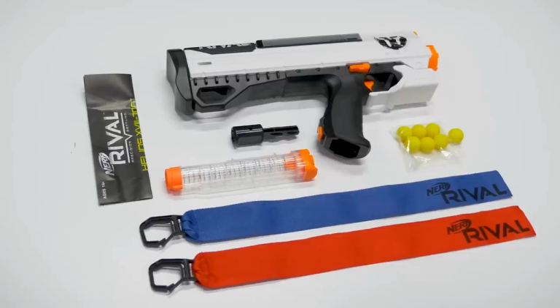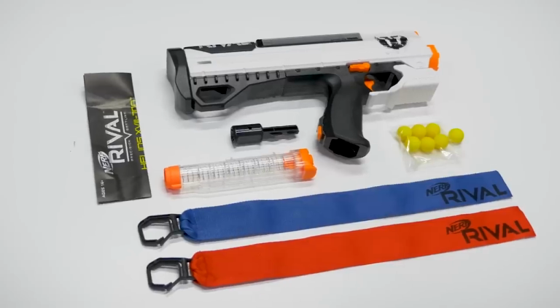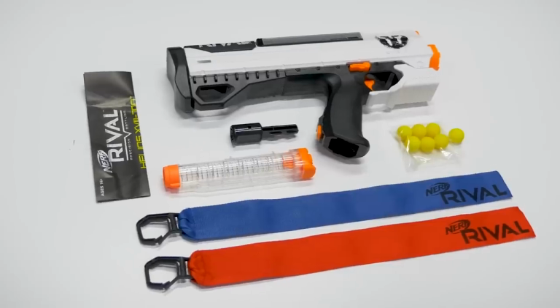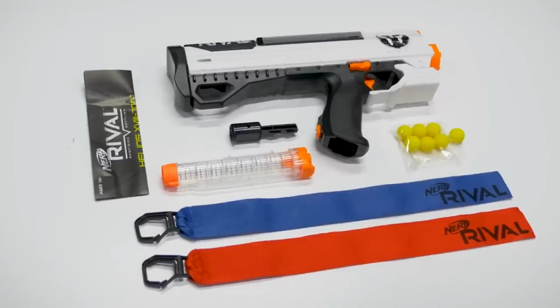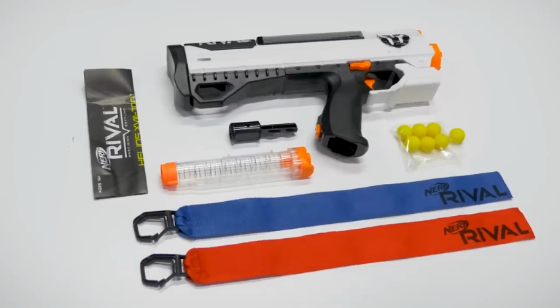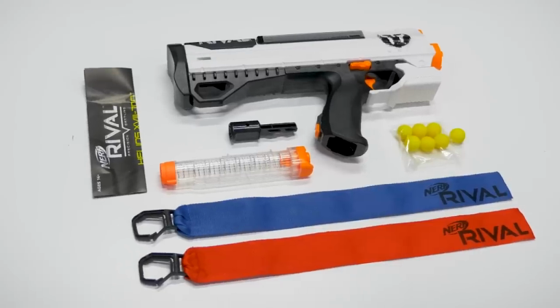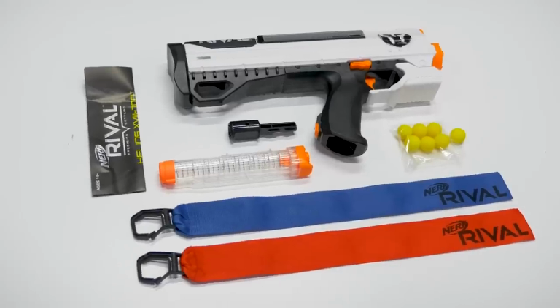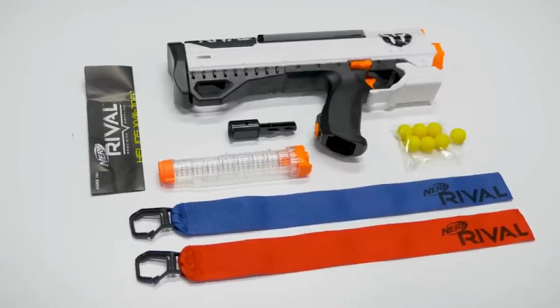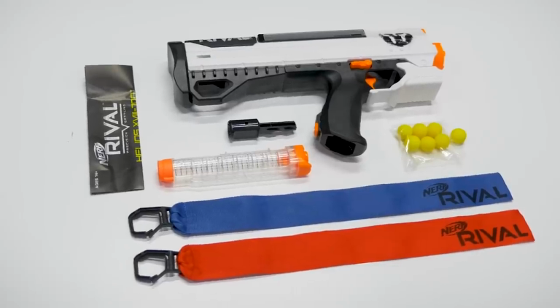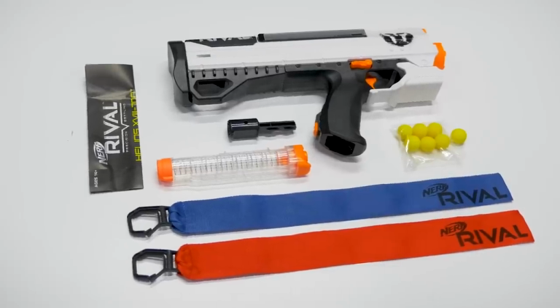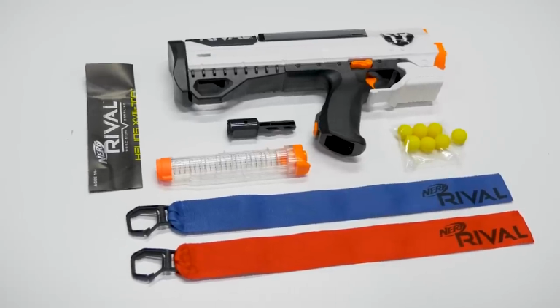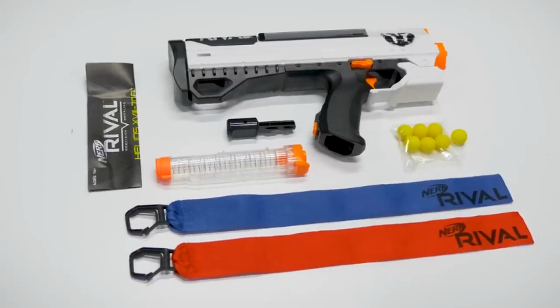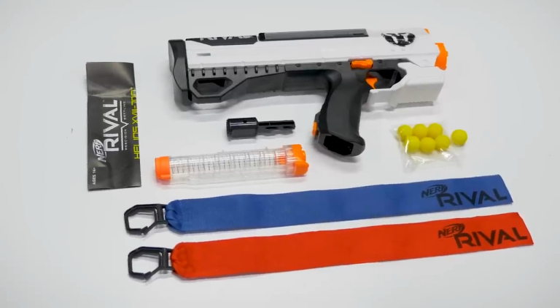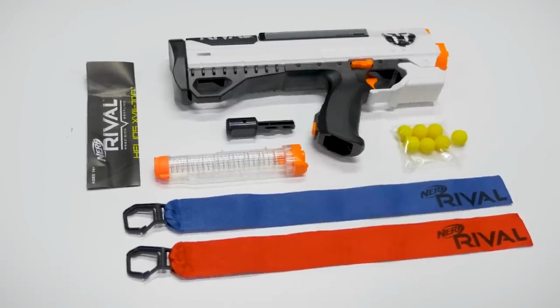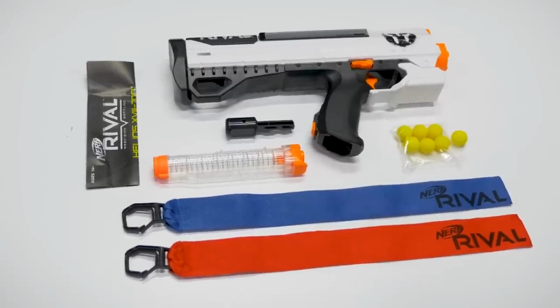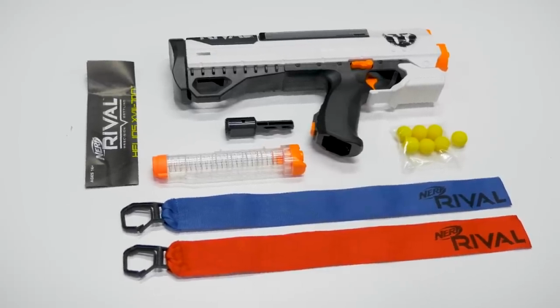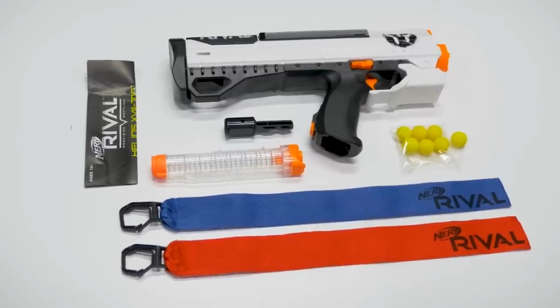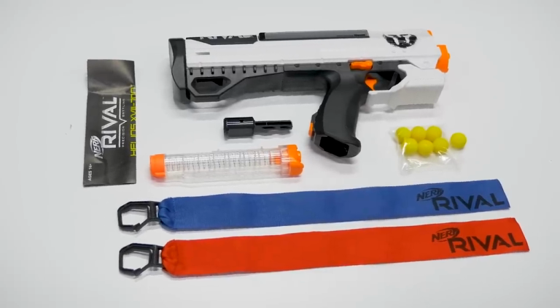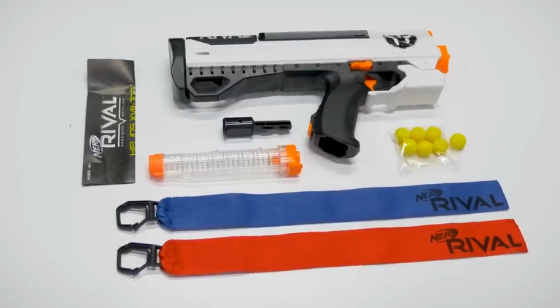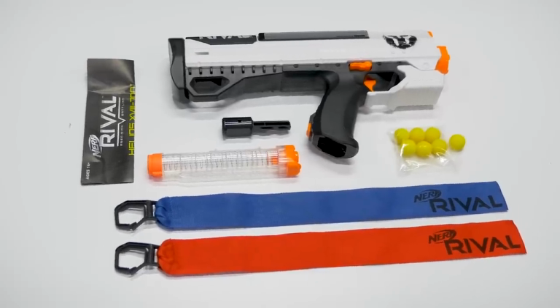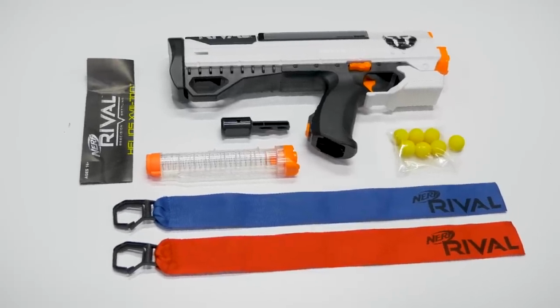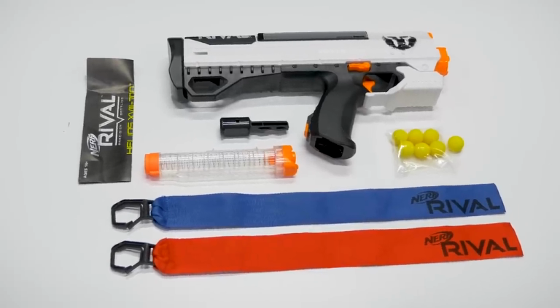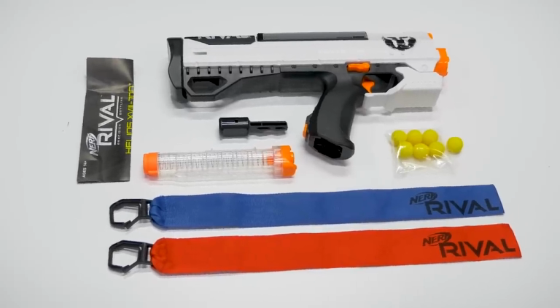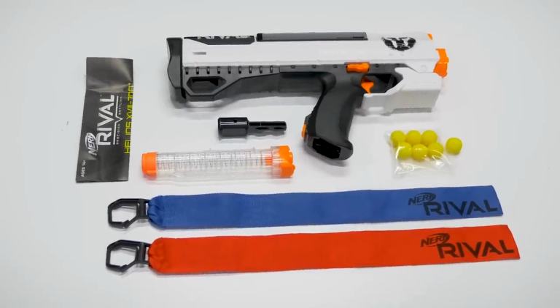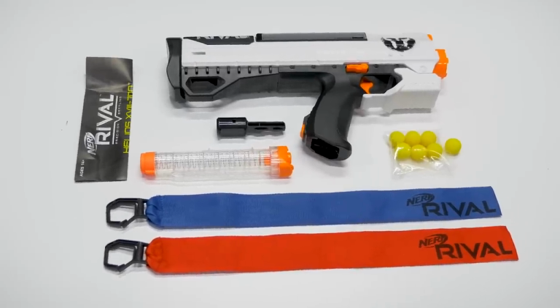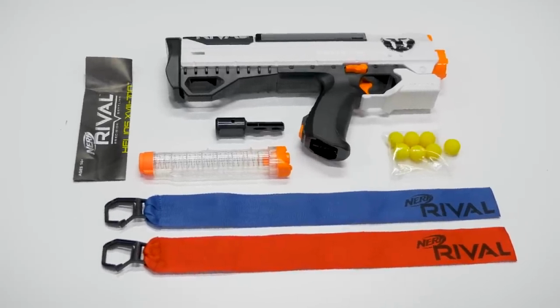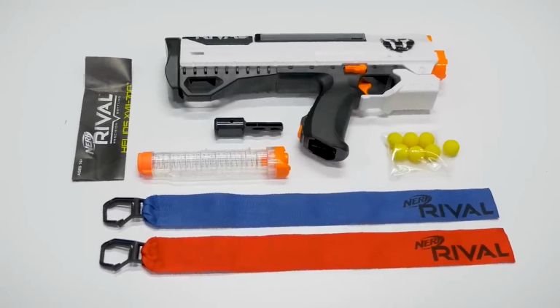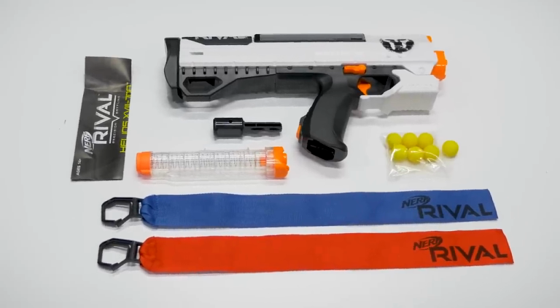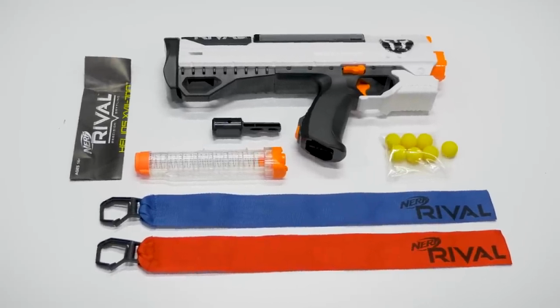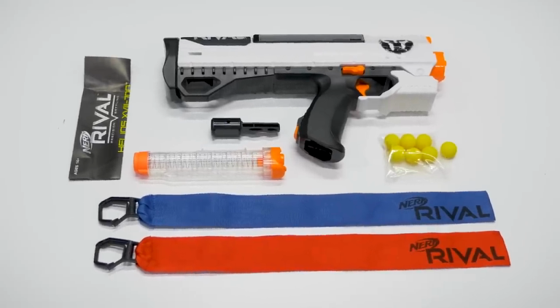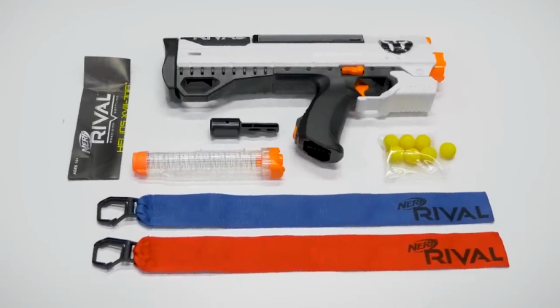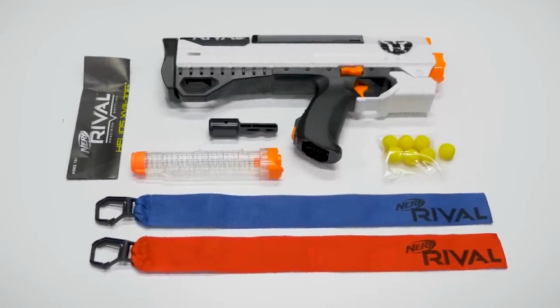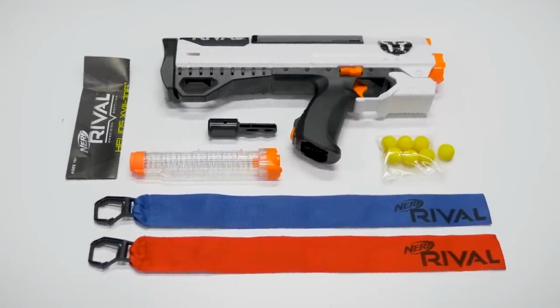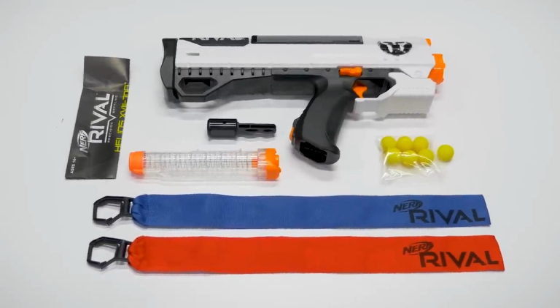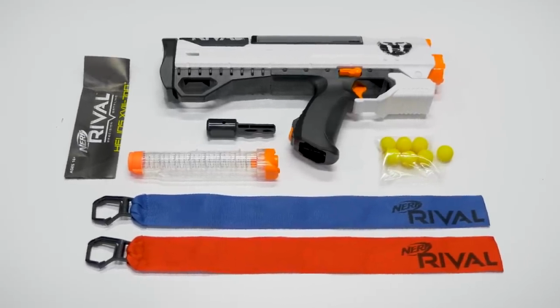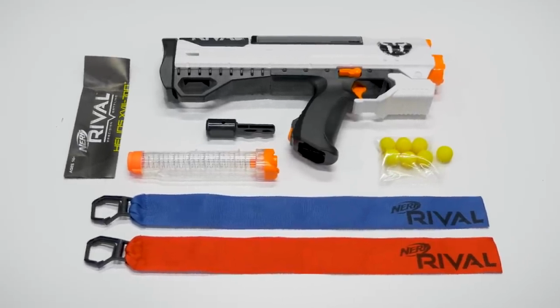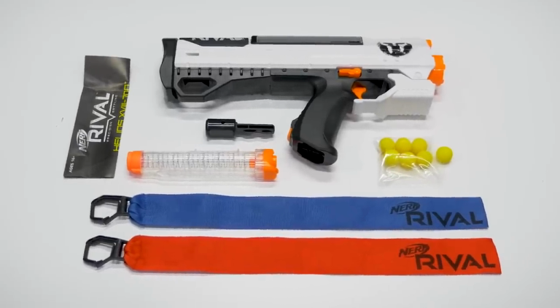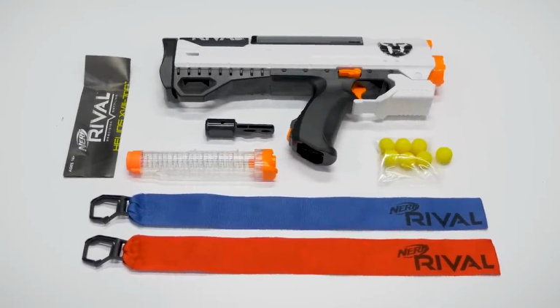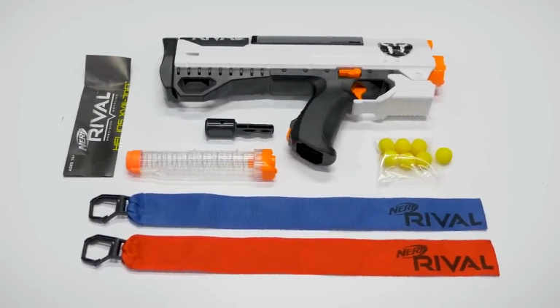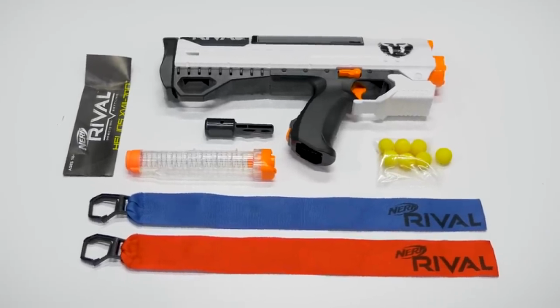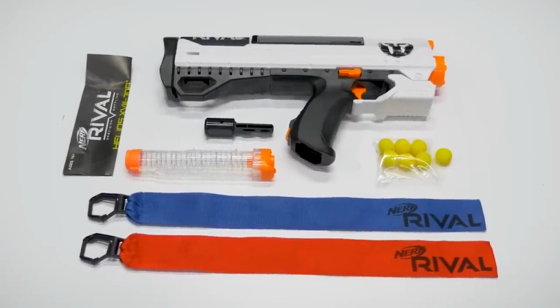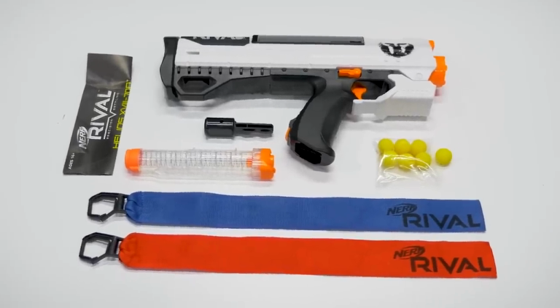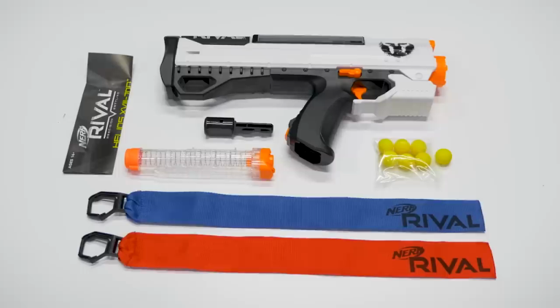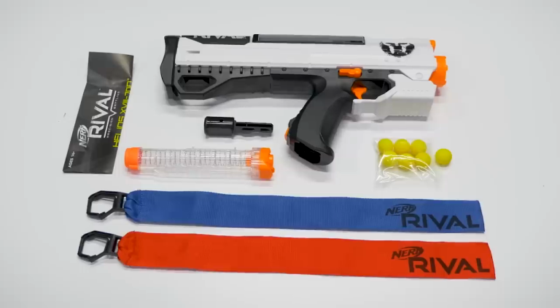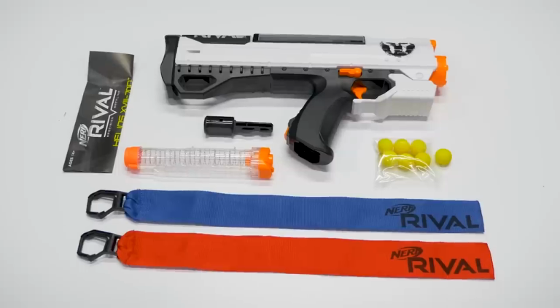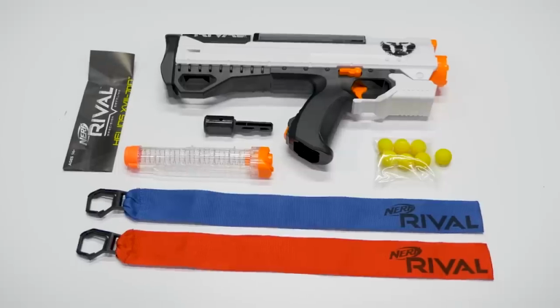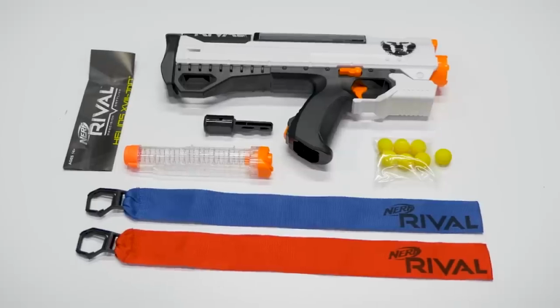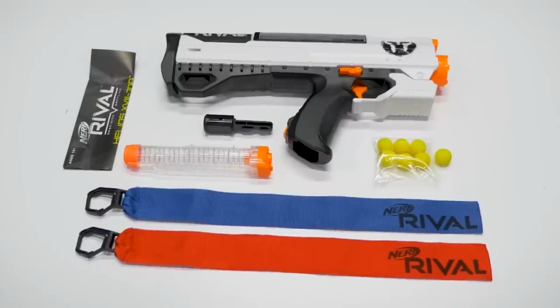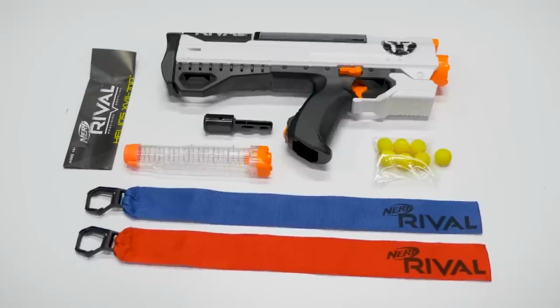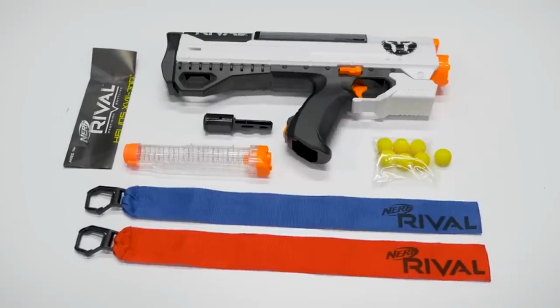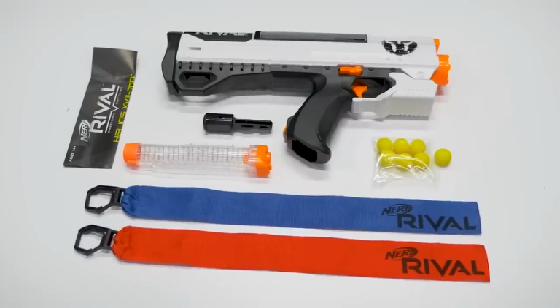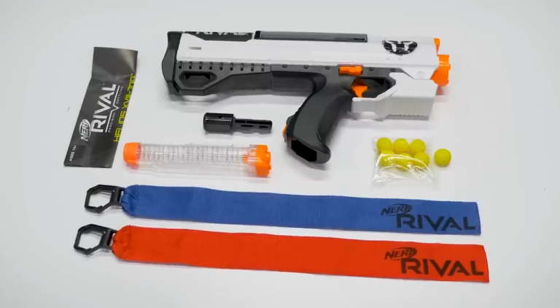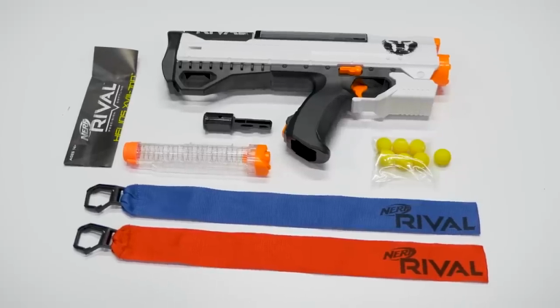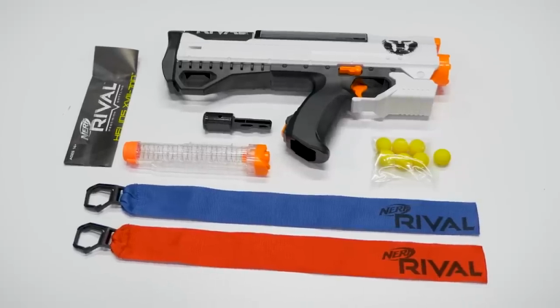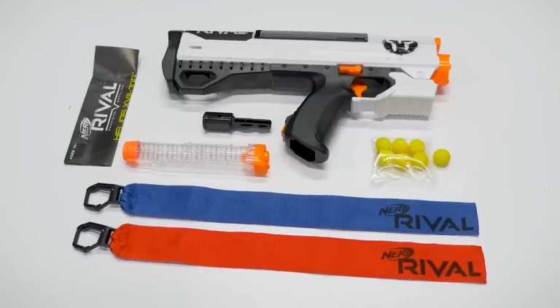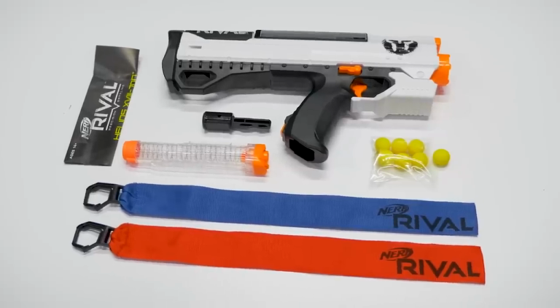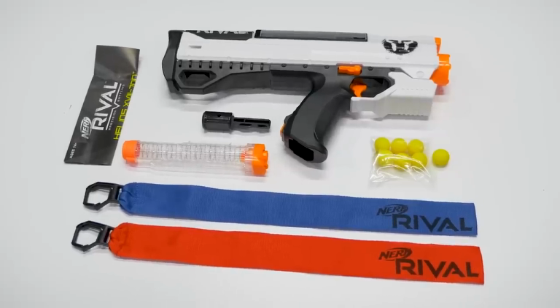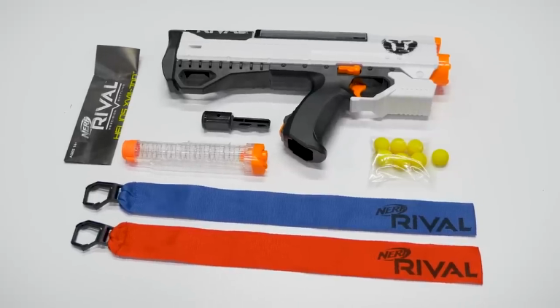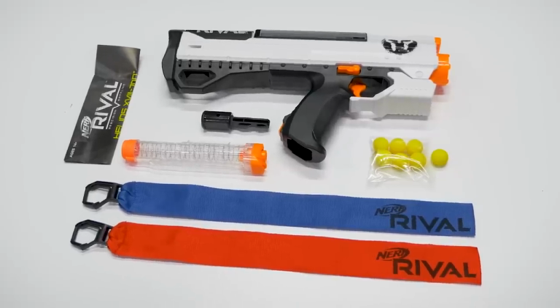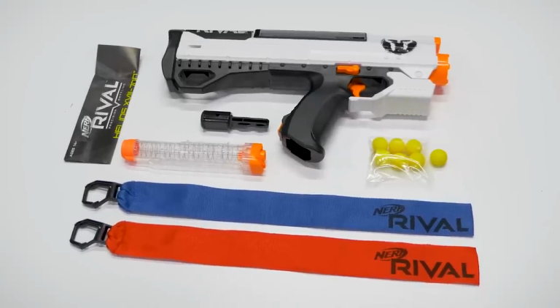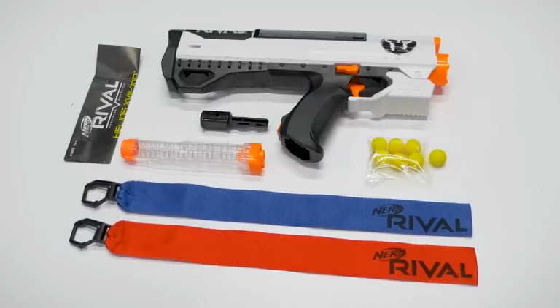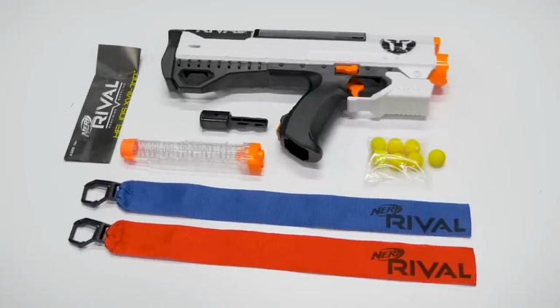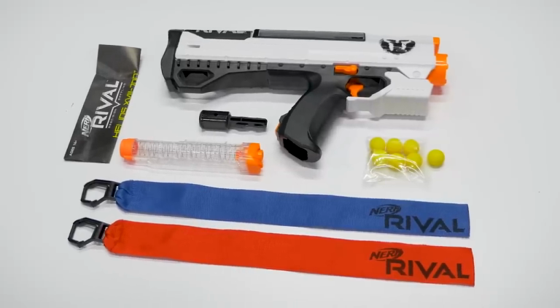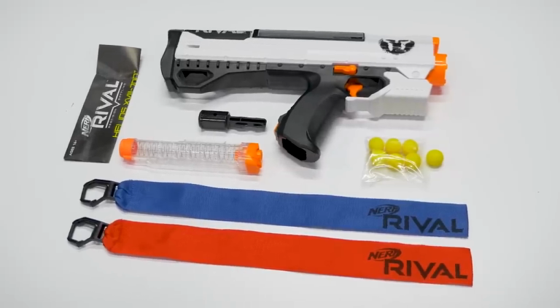Included is the blaster itself, the detachable bolt handle, 7-round magazine, a few Rival rounds, team indicator flags, and the instructions.